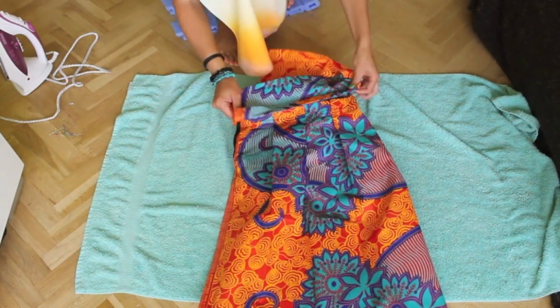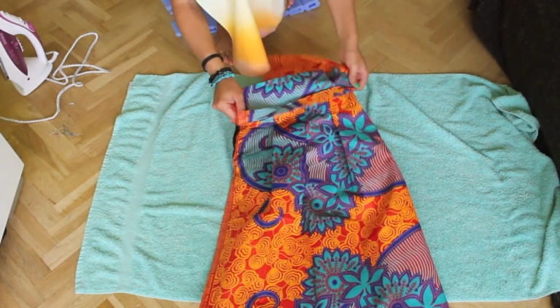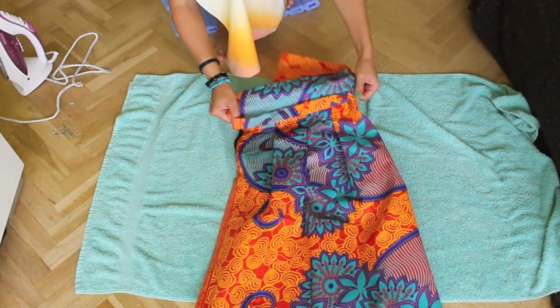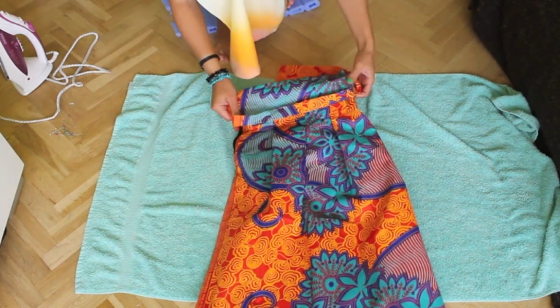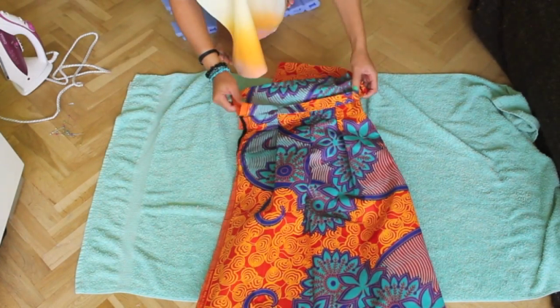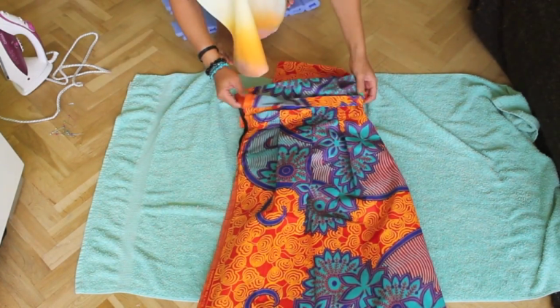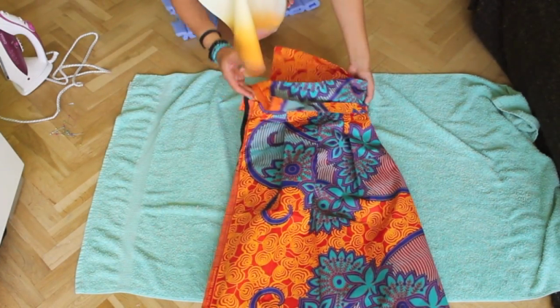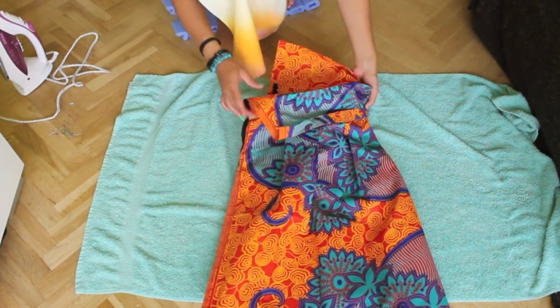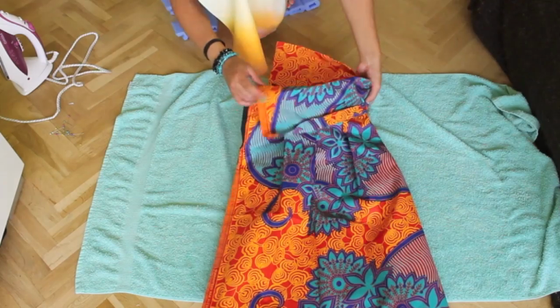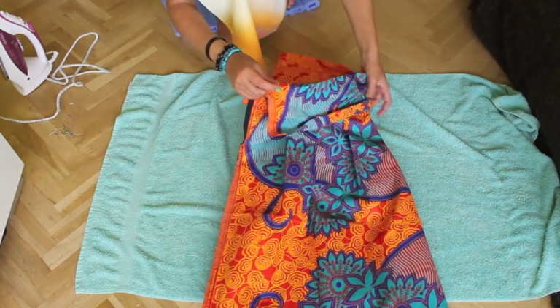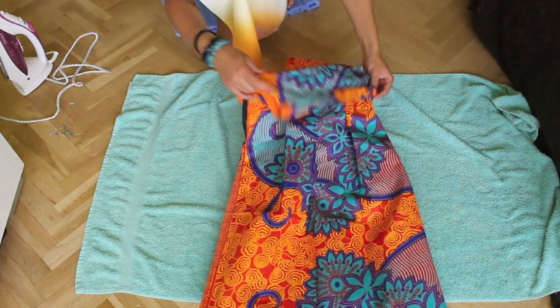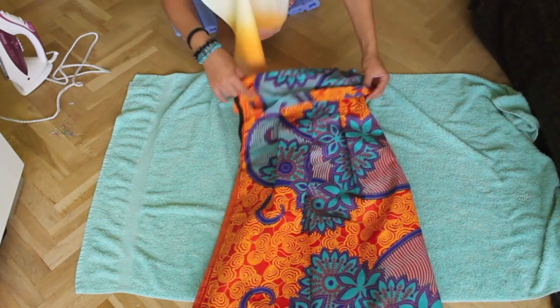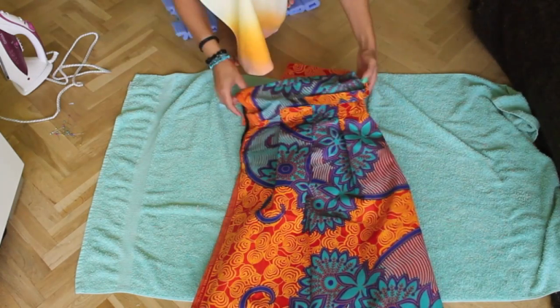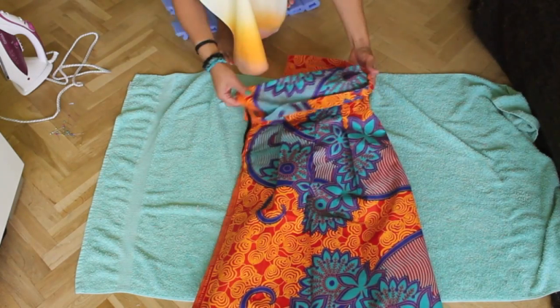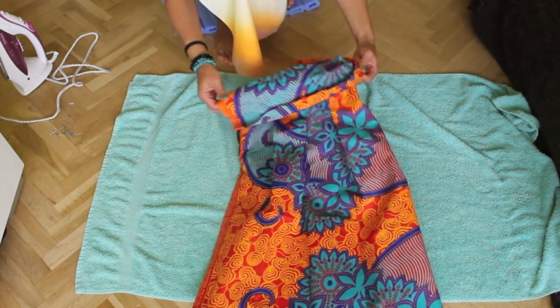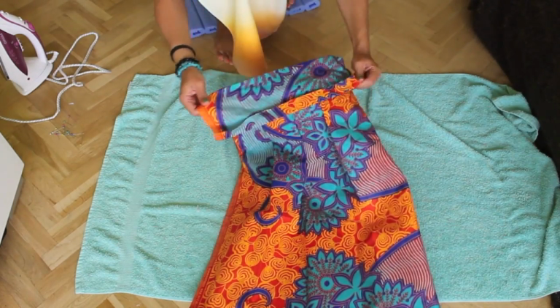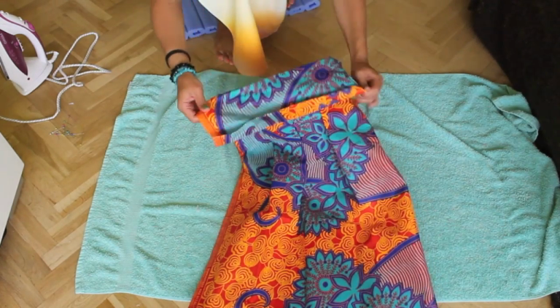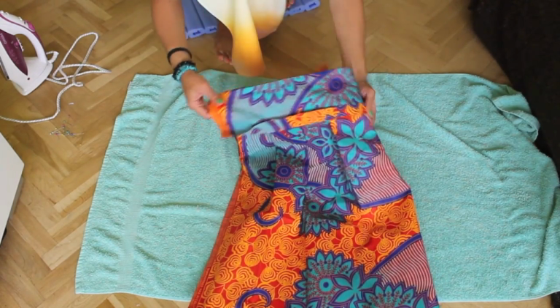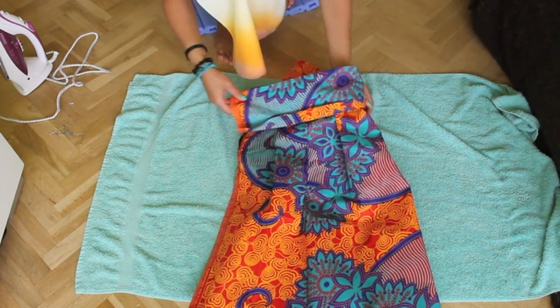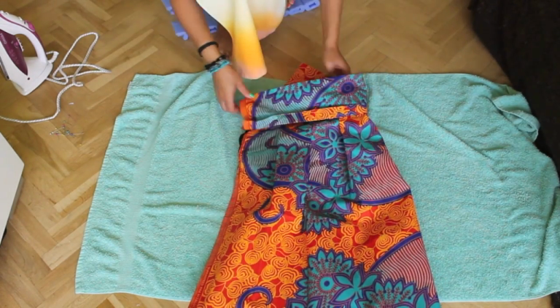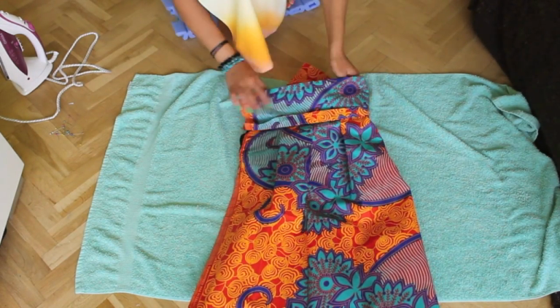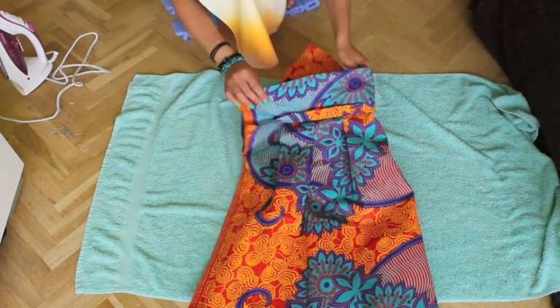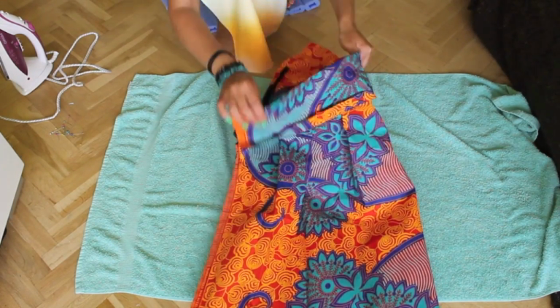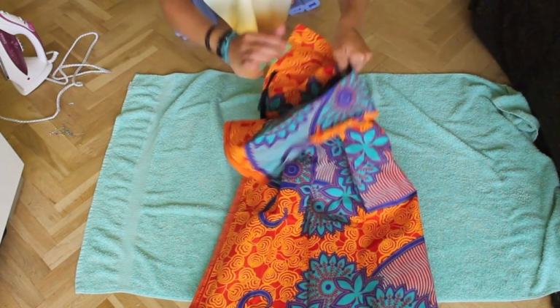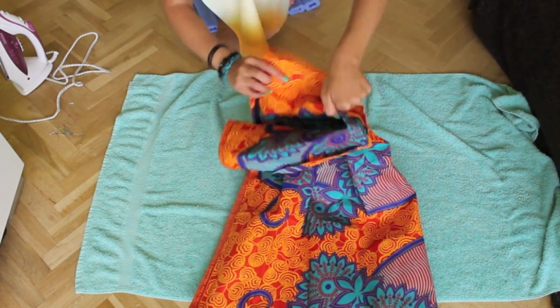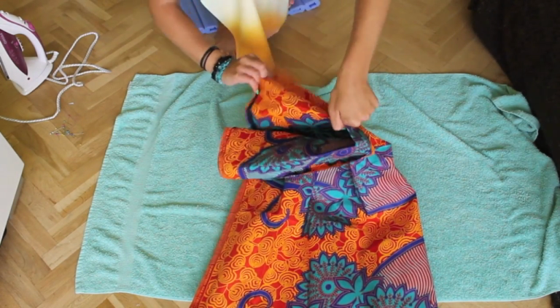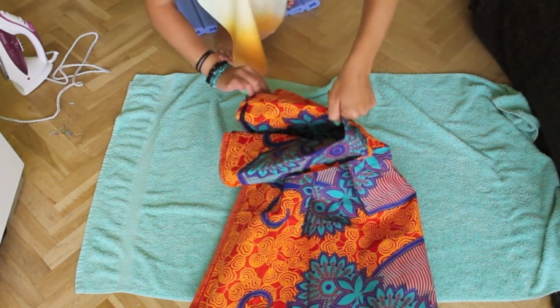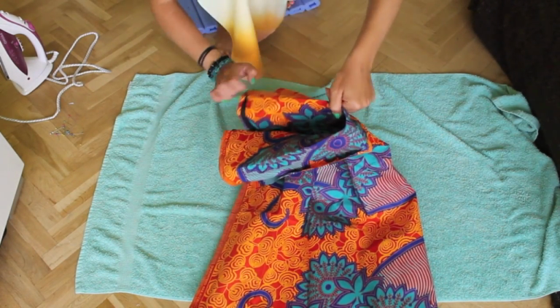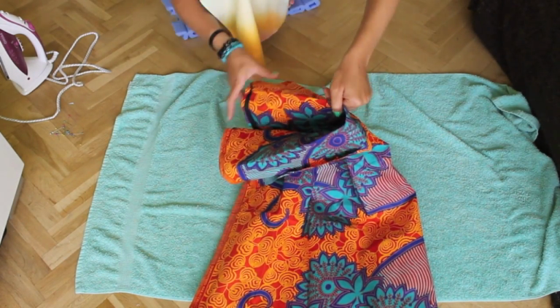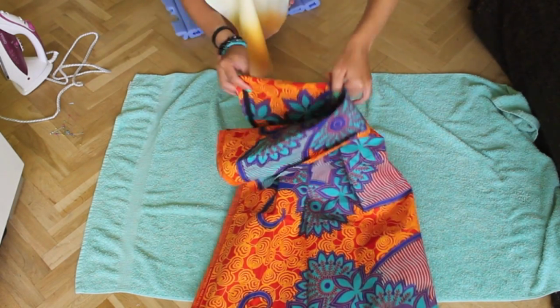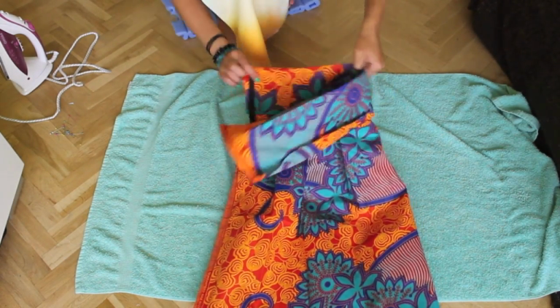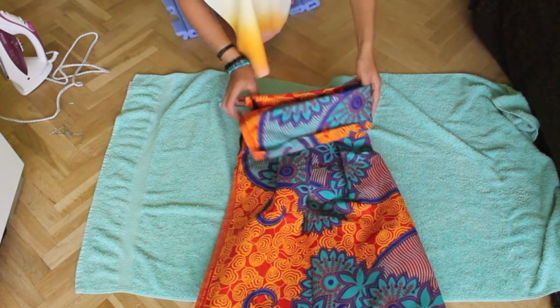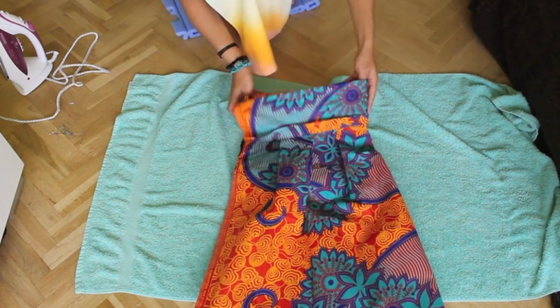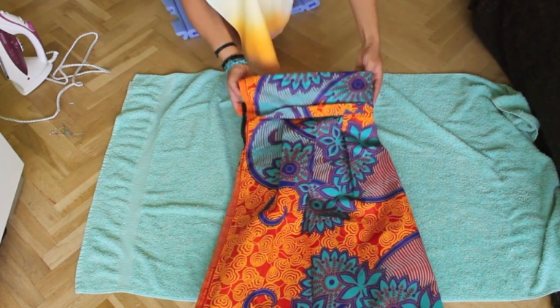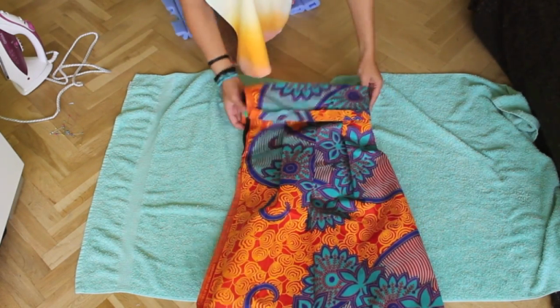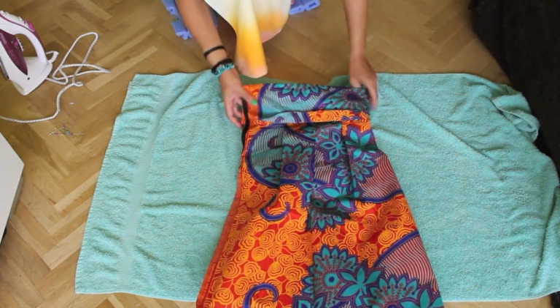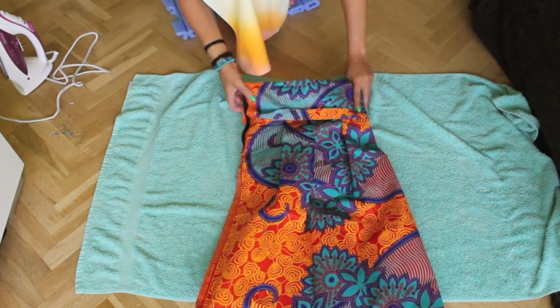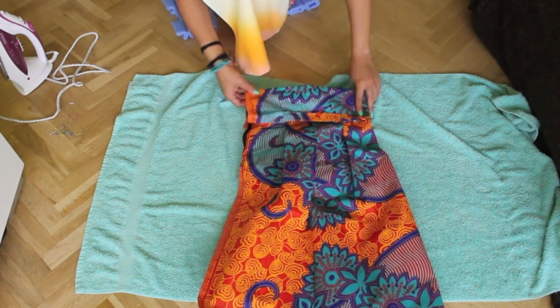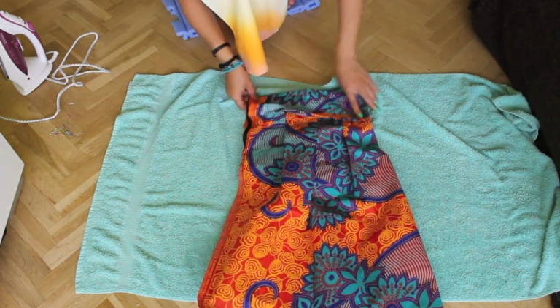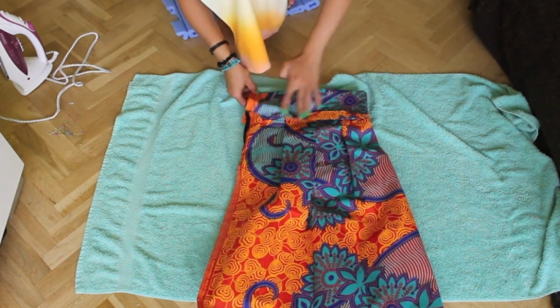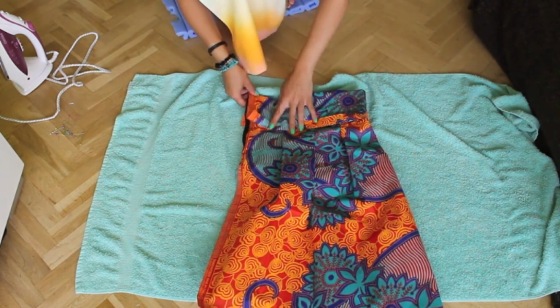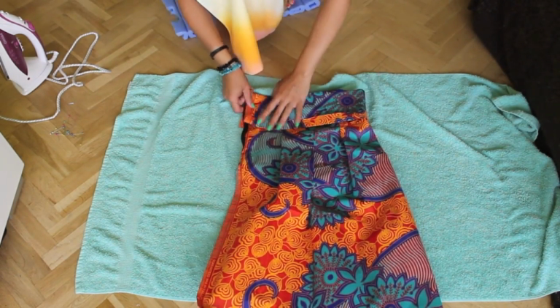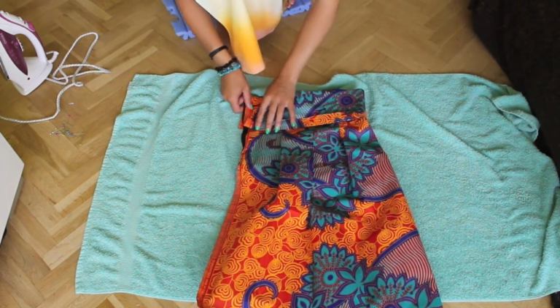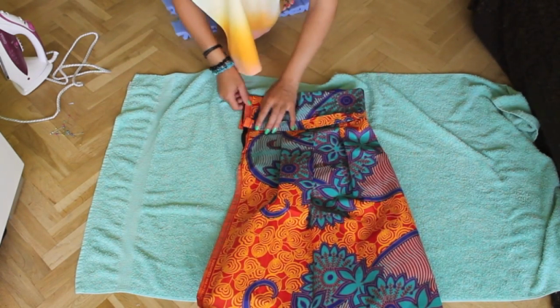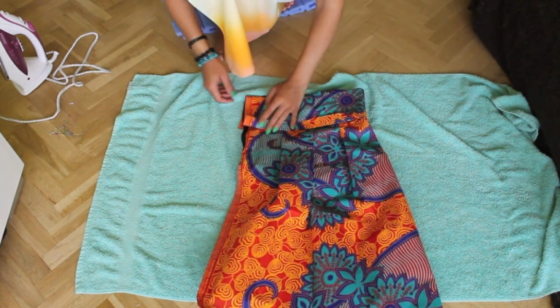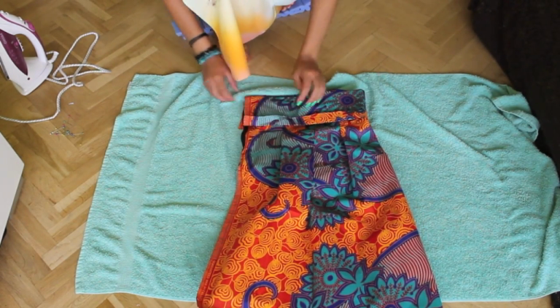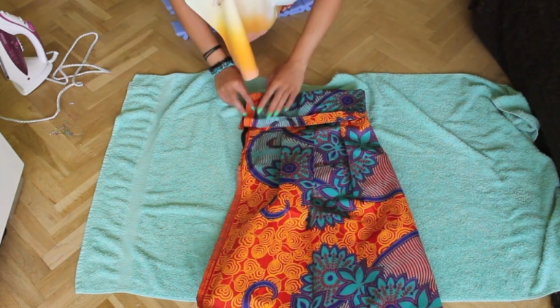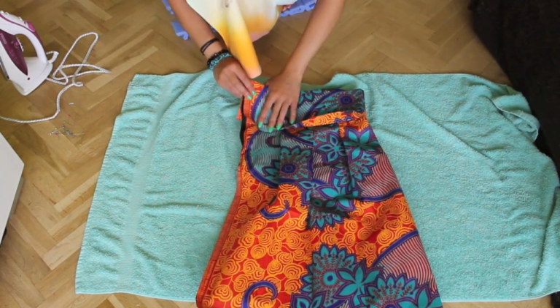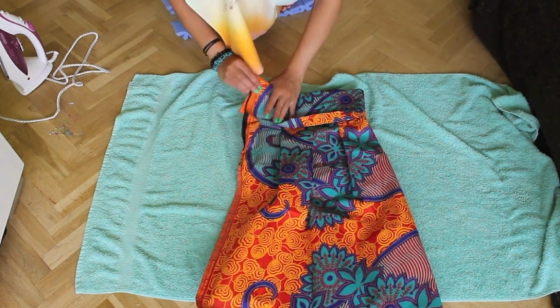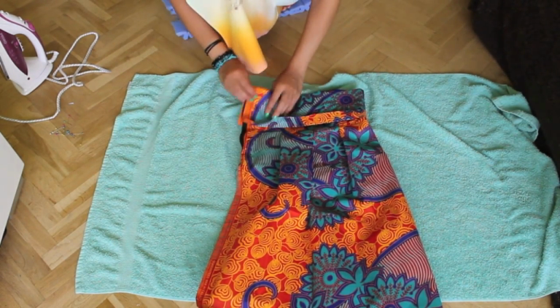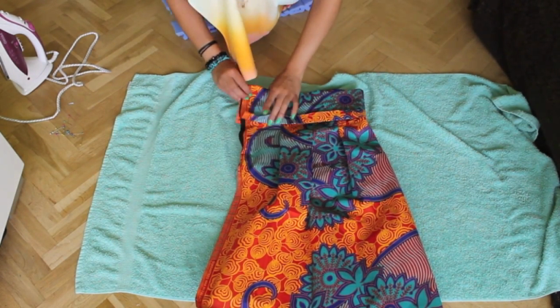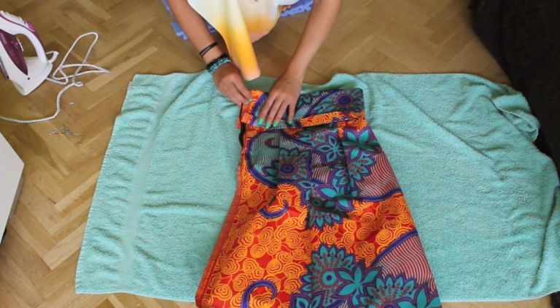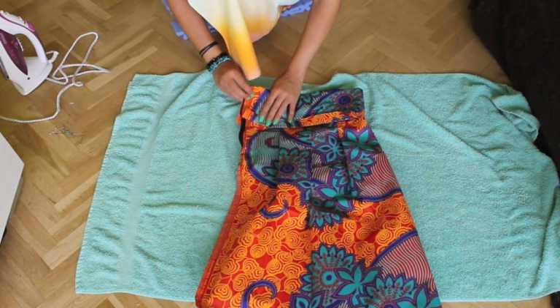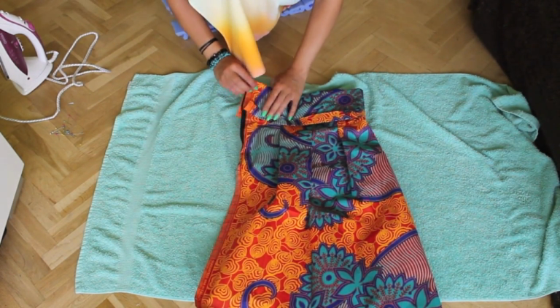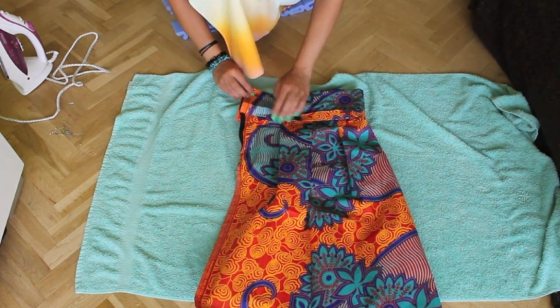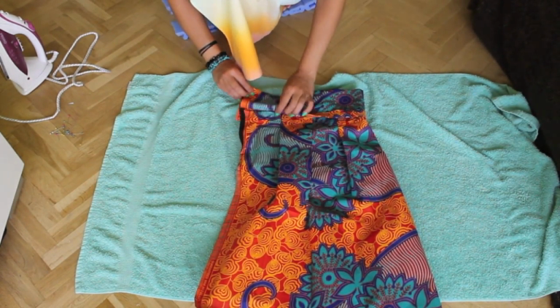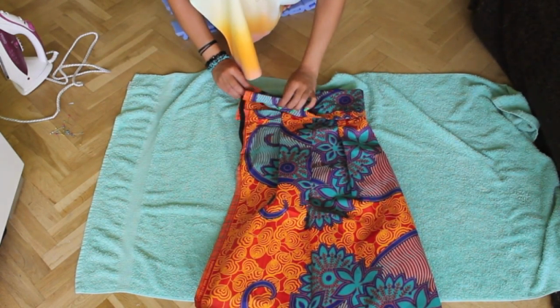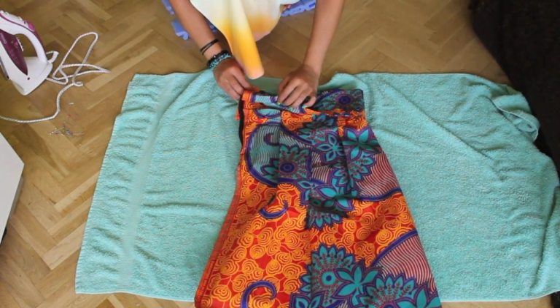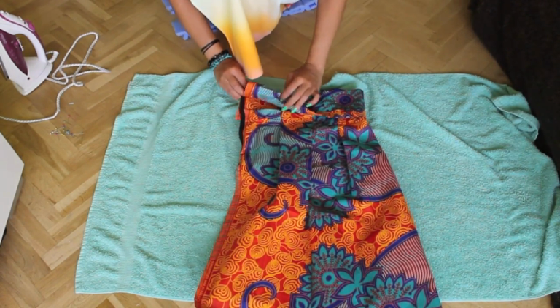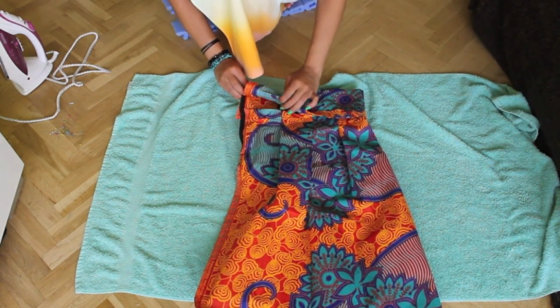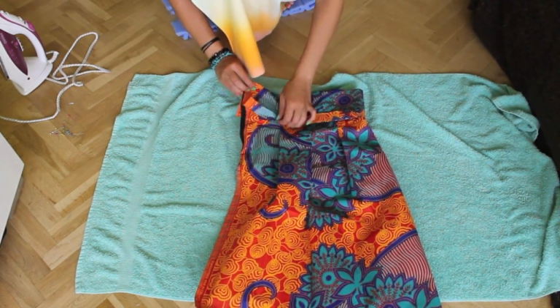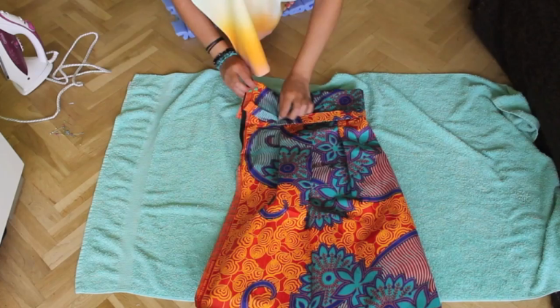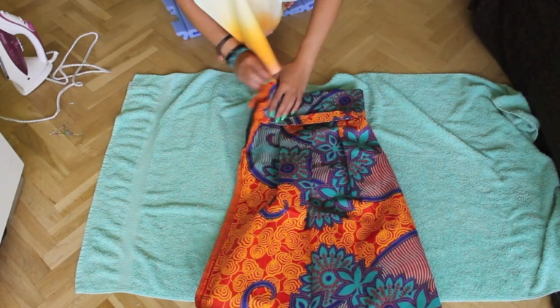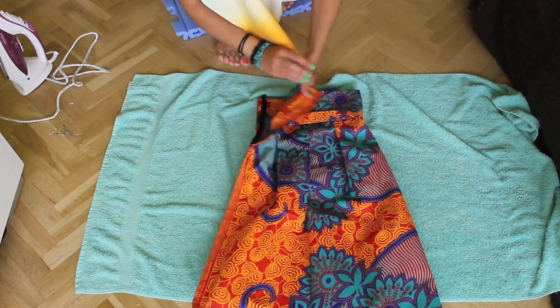Now that that's done, I will sew the waistband in place, fold it over and then sew along the bottom line.